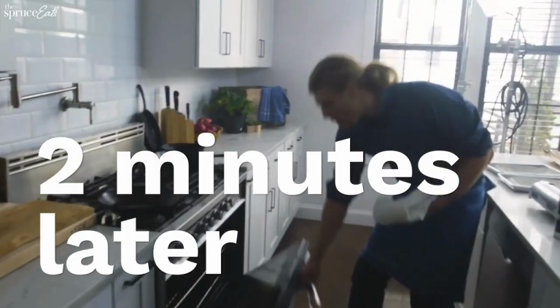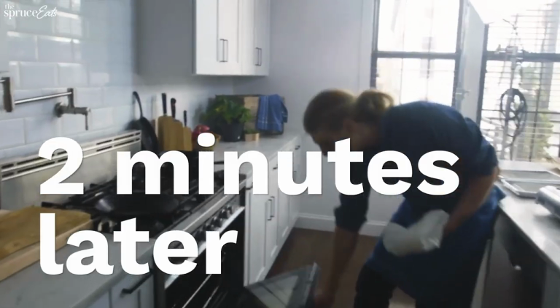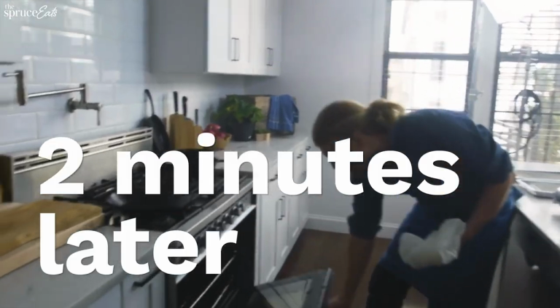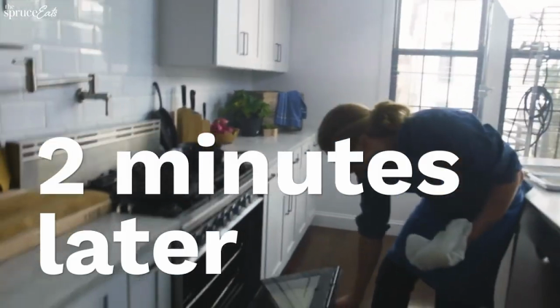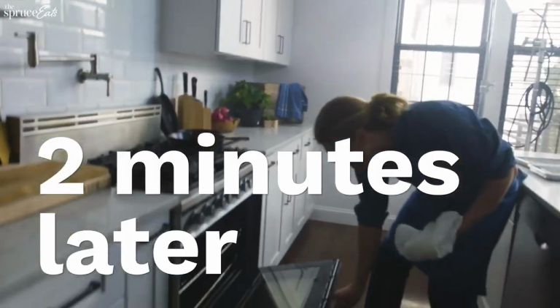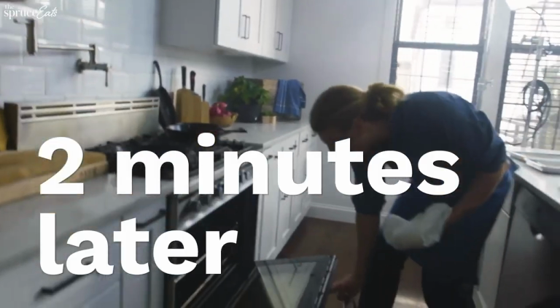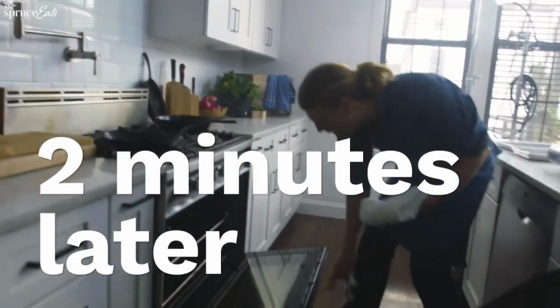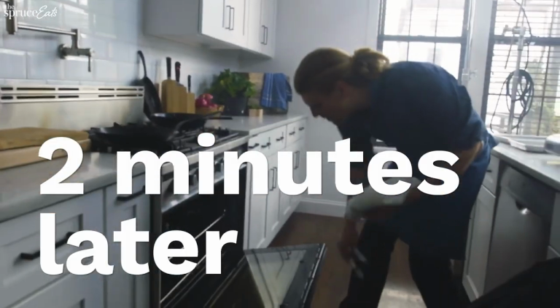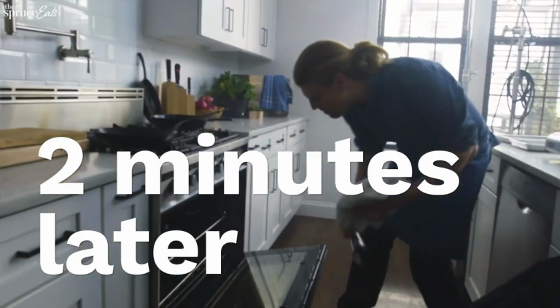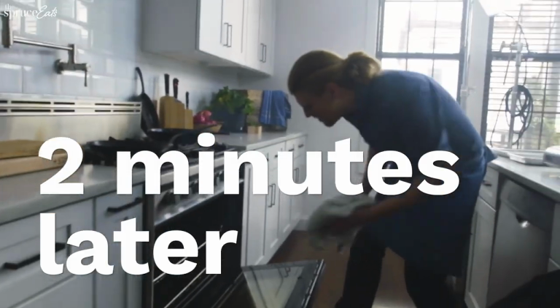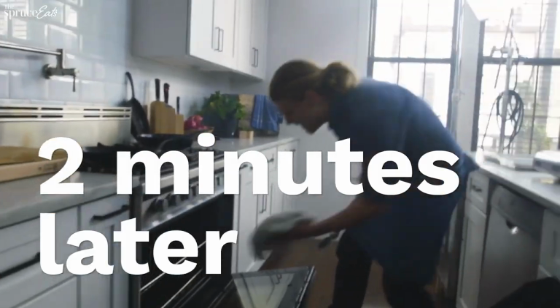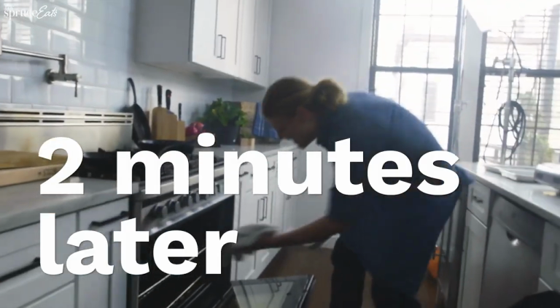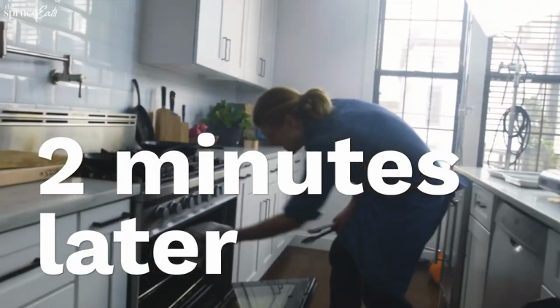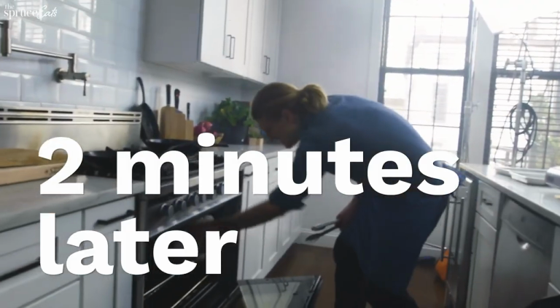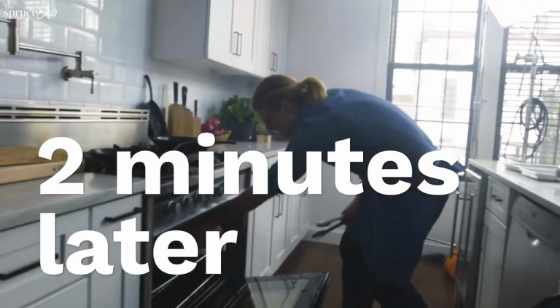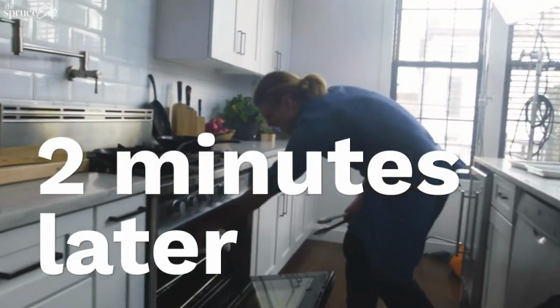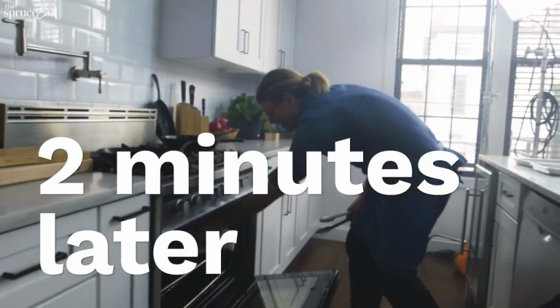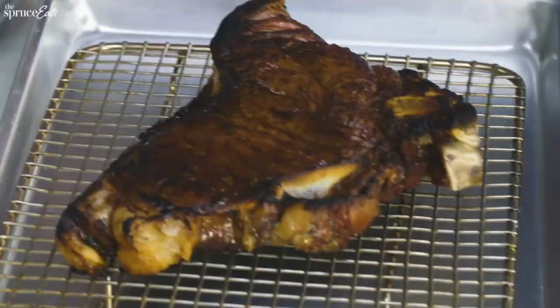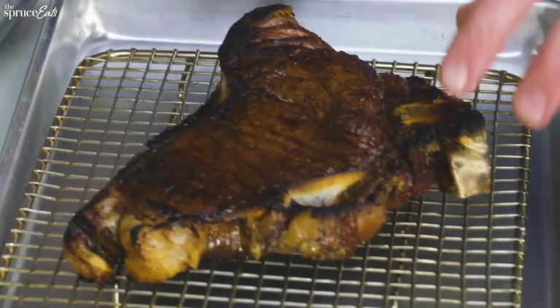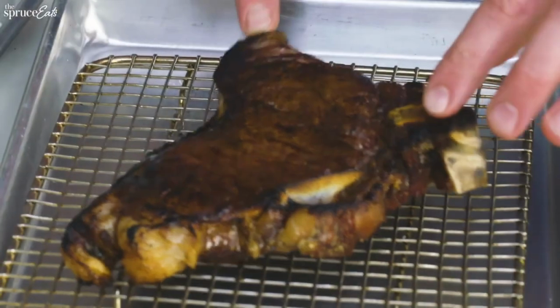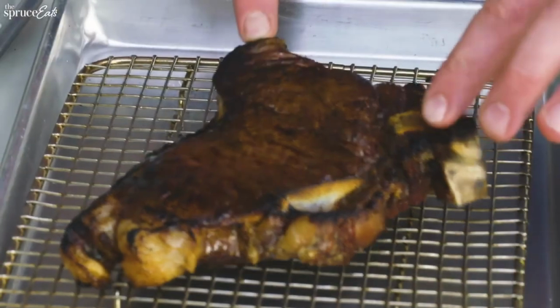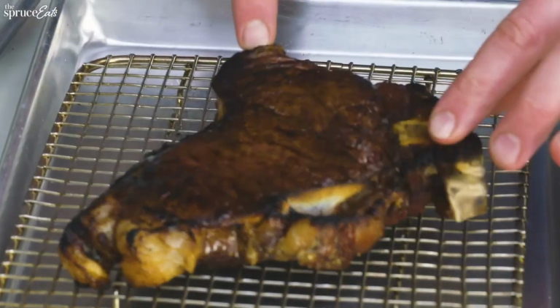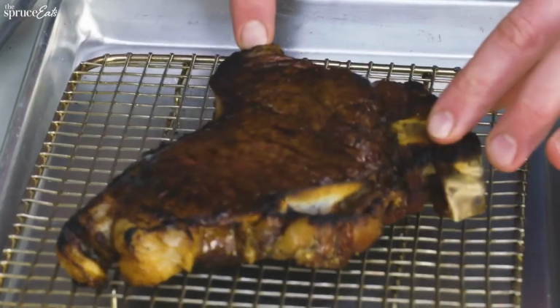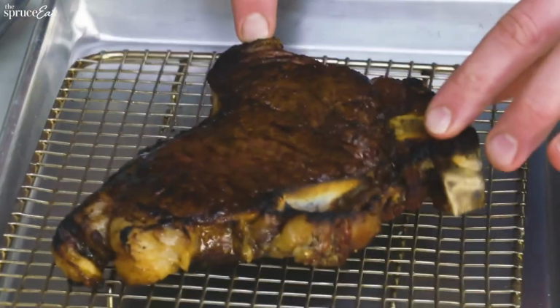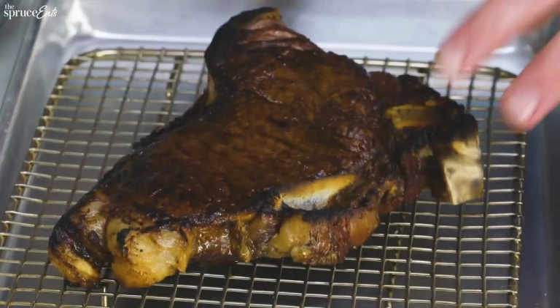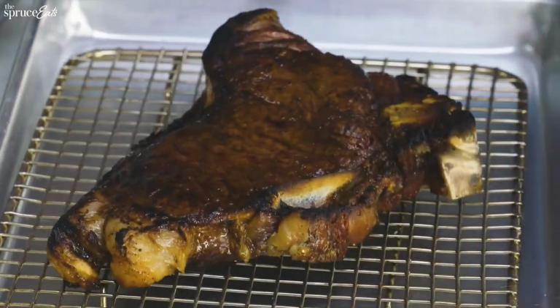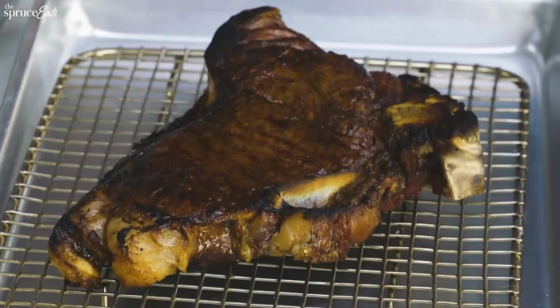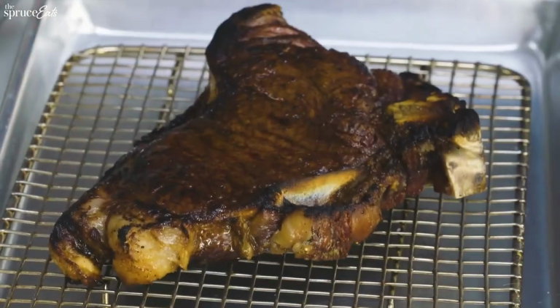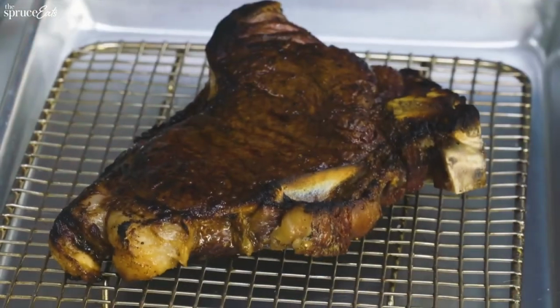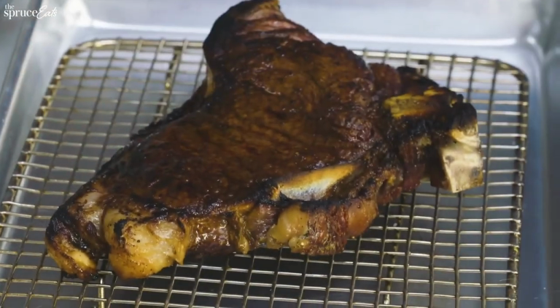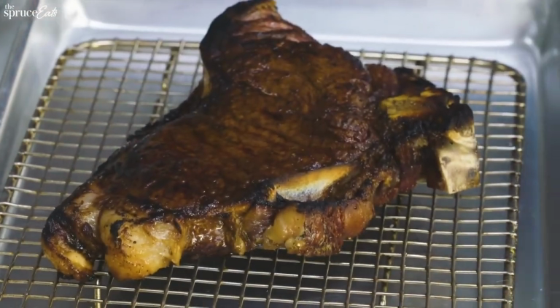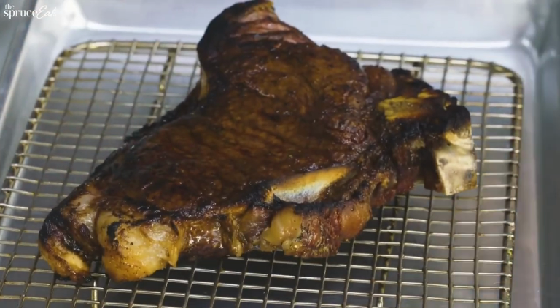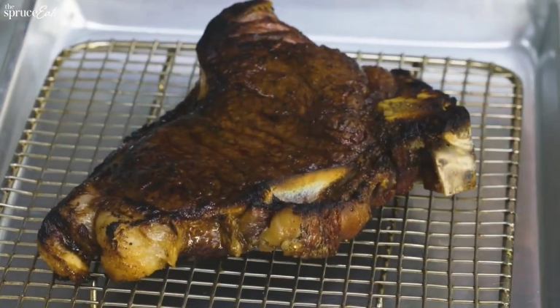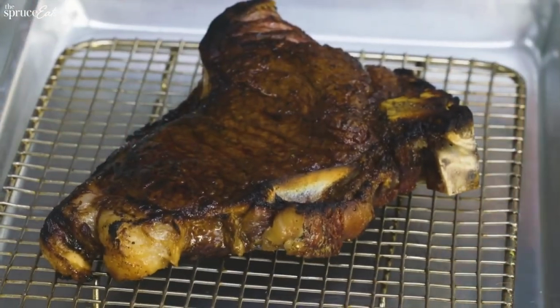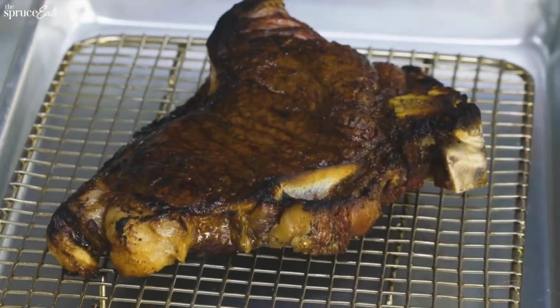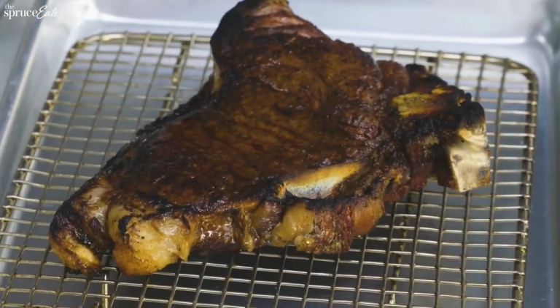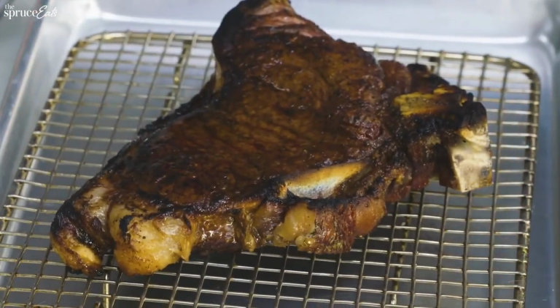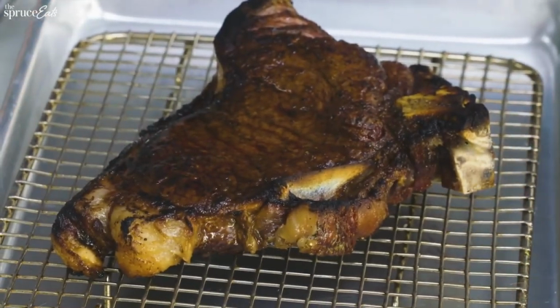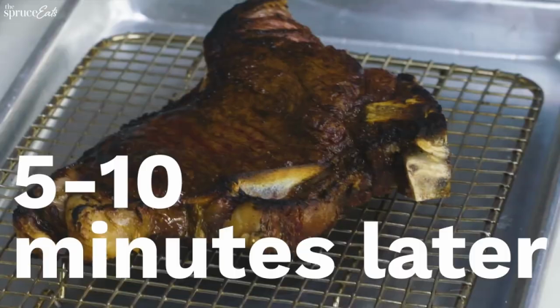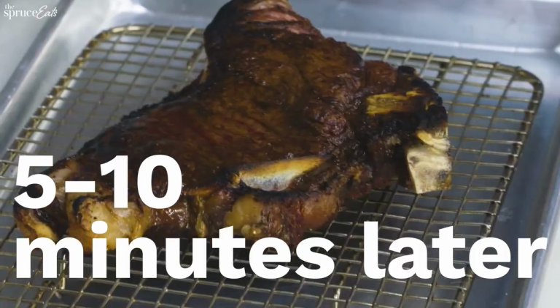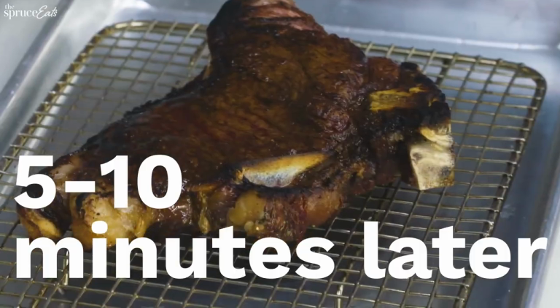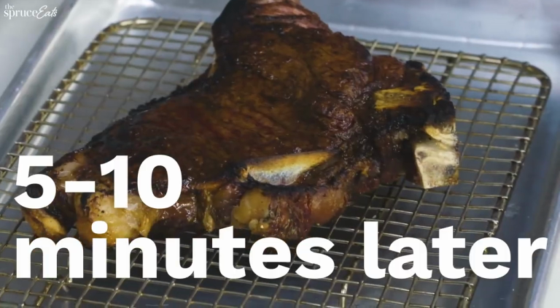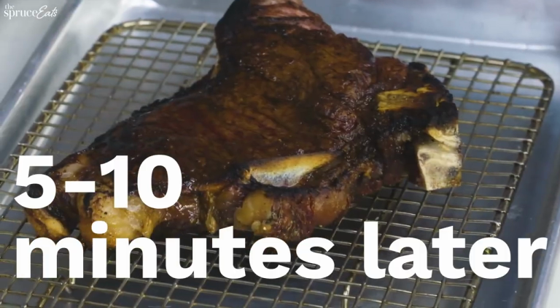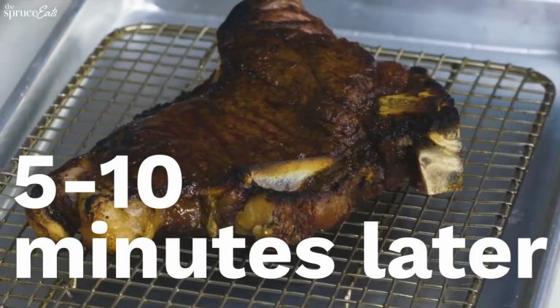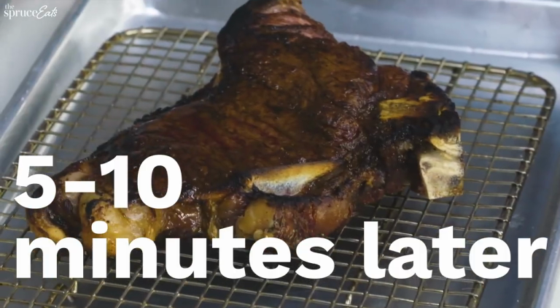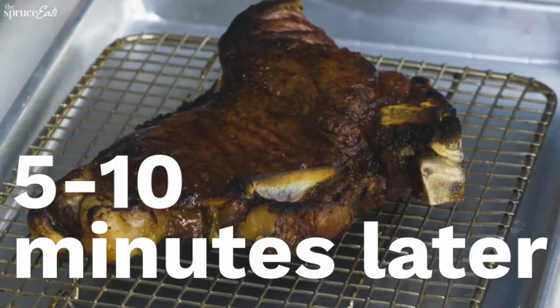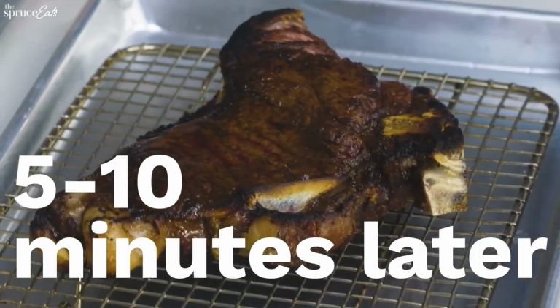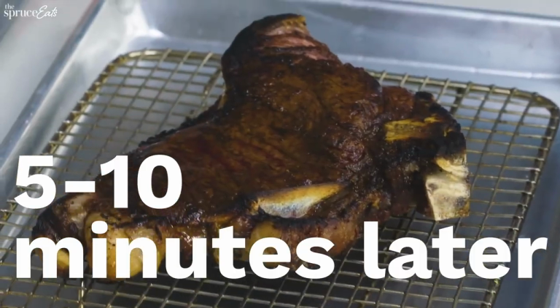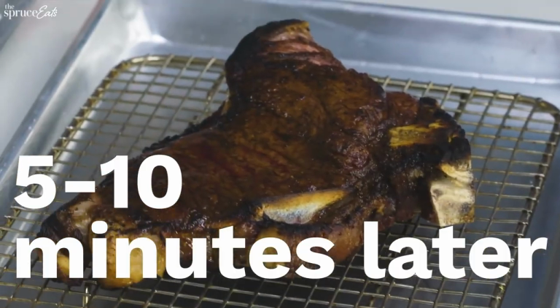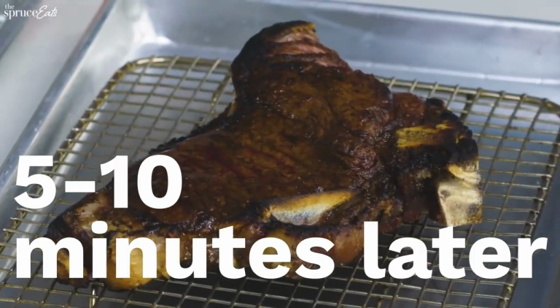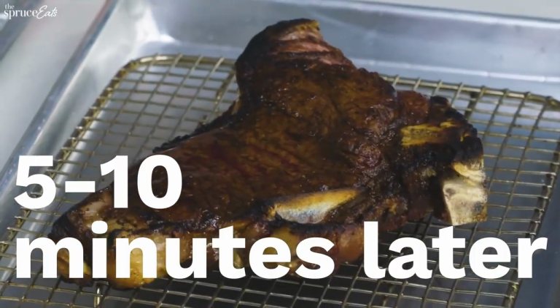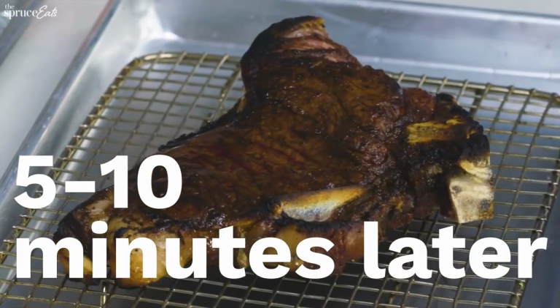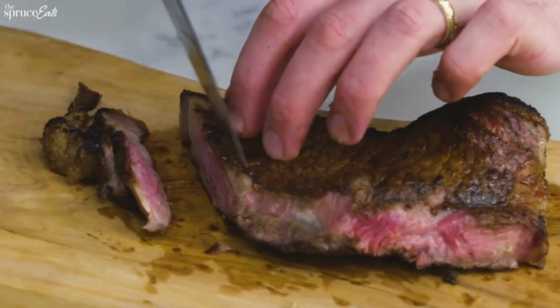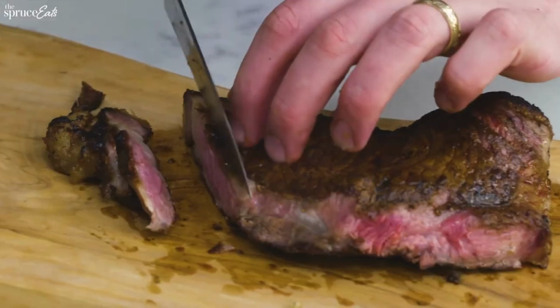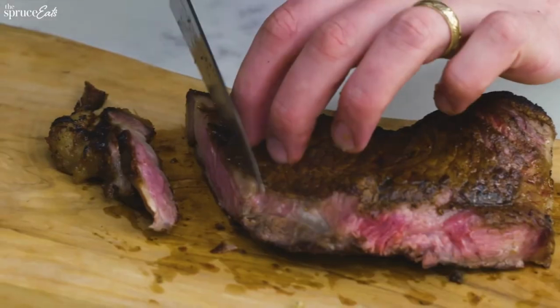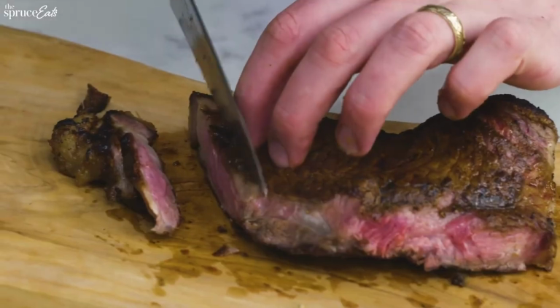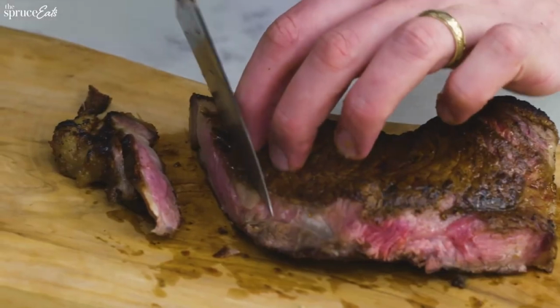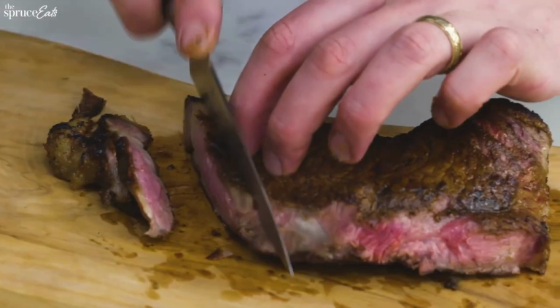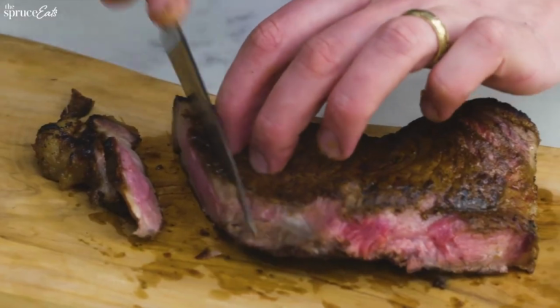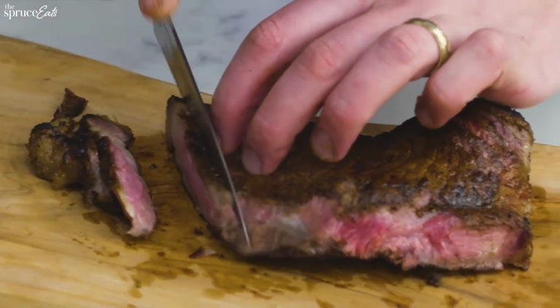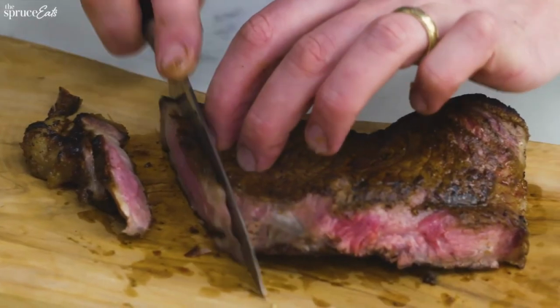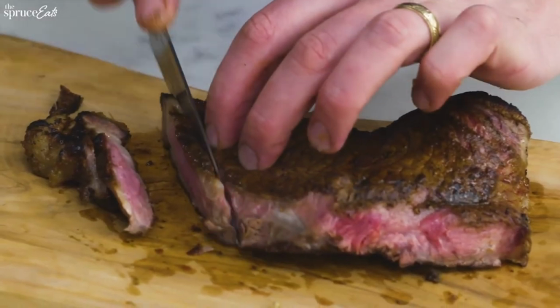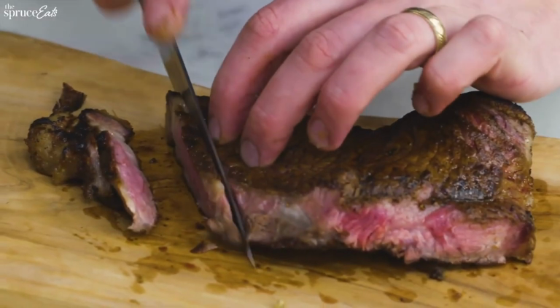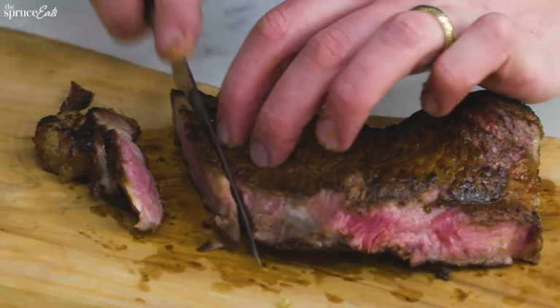Let cool. 2 minutes later, then 5 to 10 minutes later. Cut thick slices so as not to dry out.